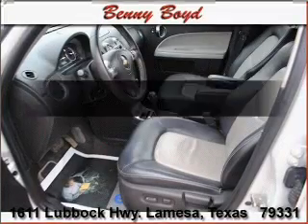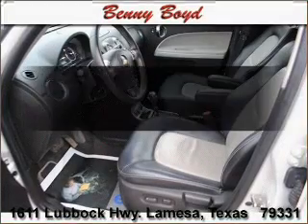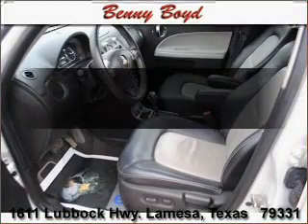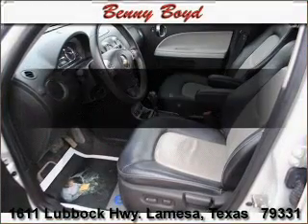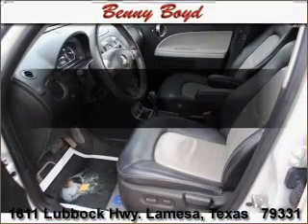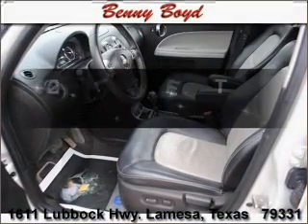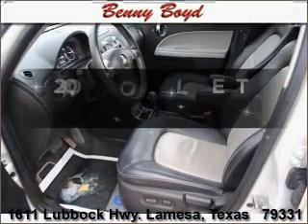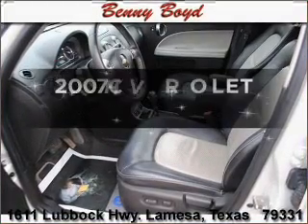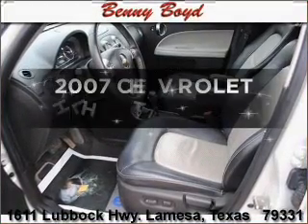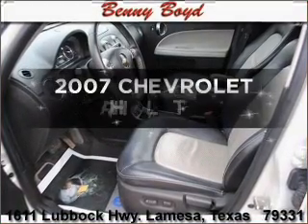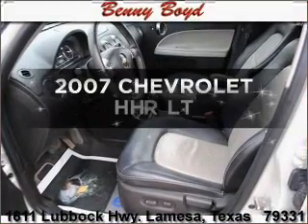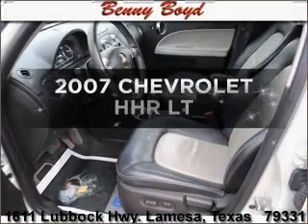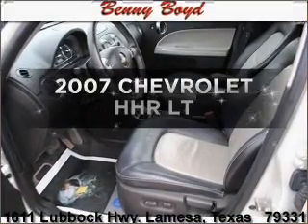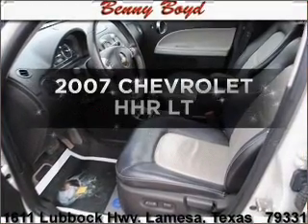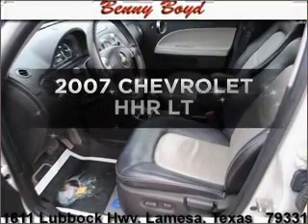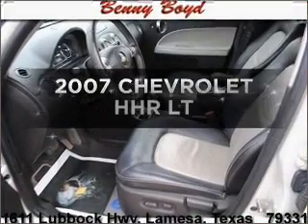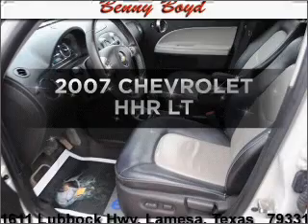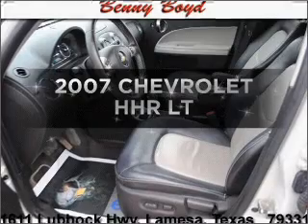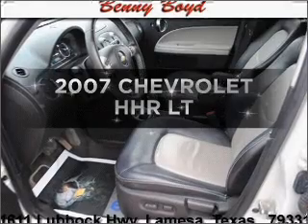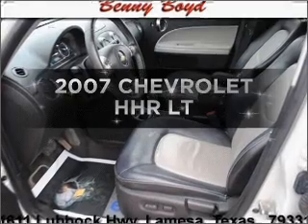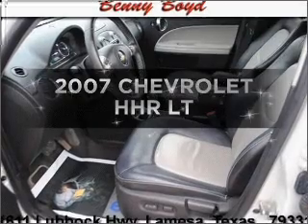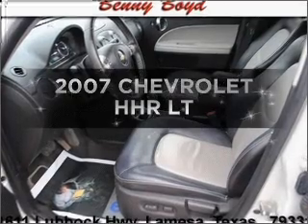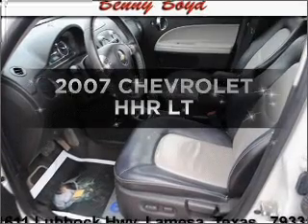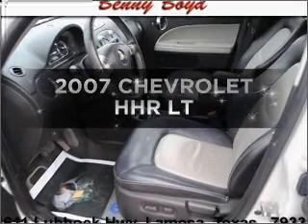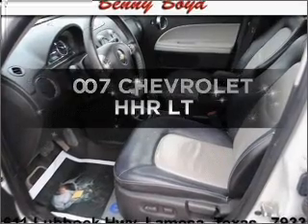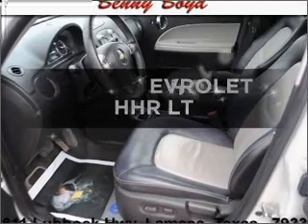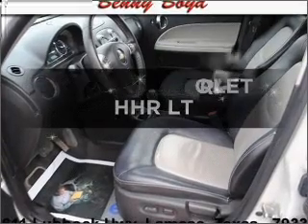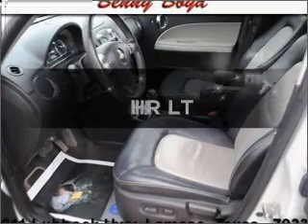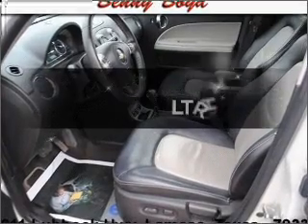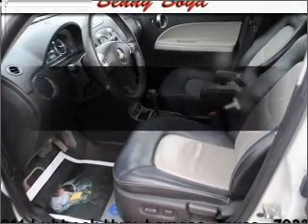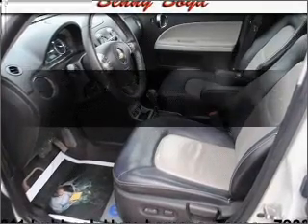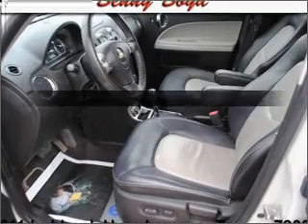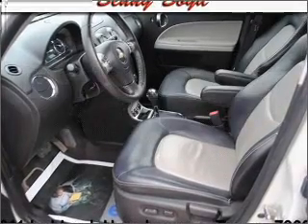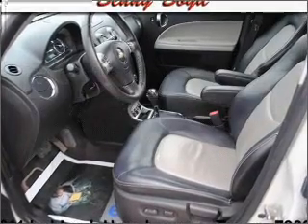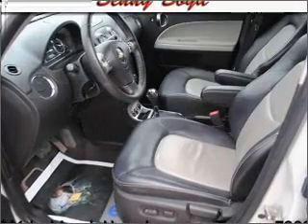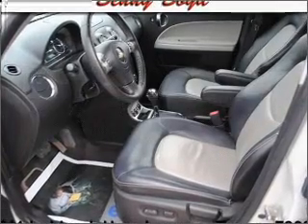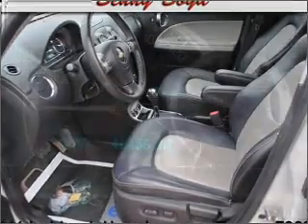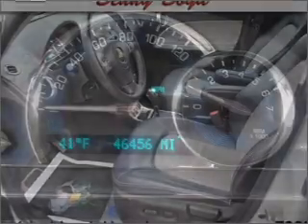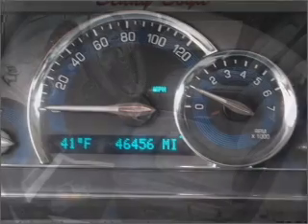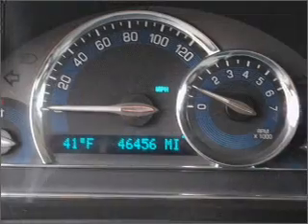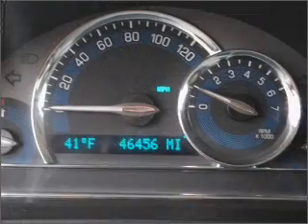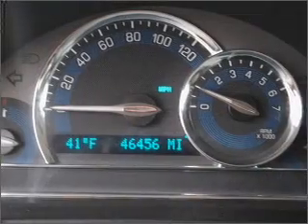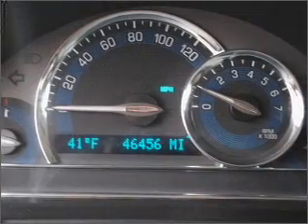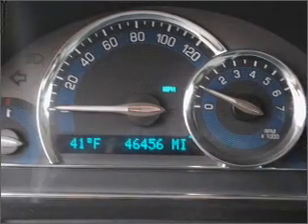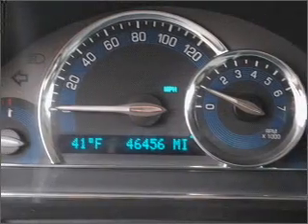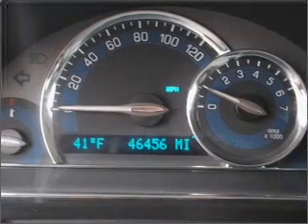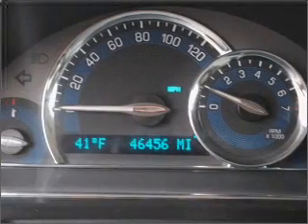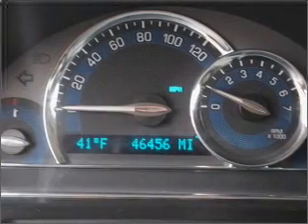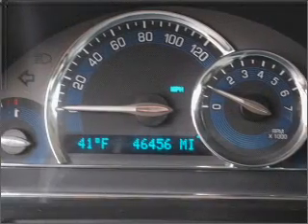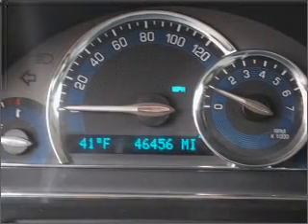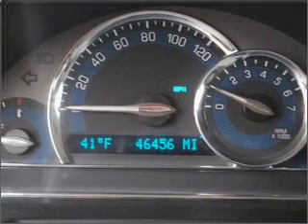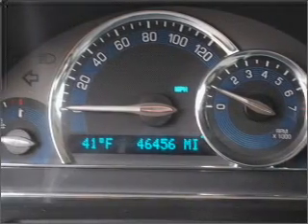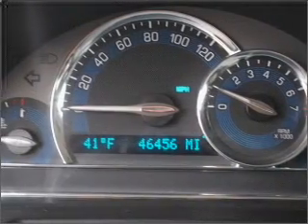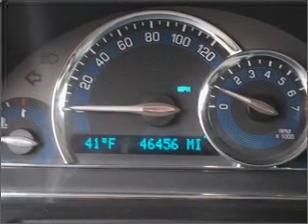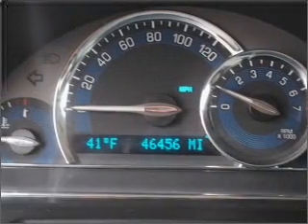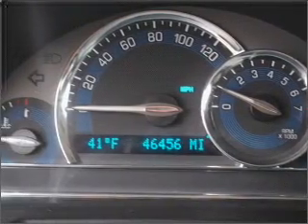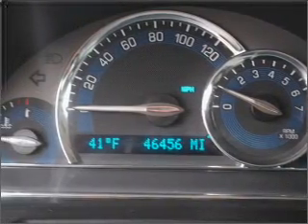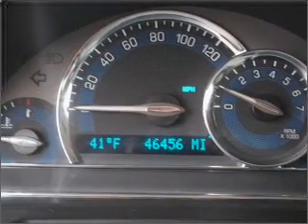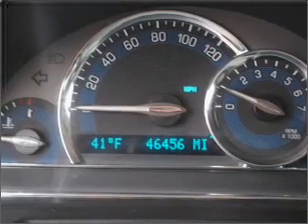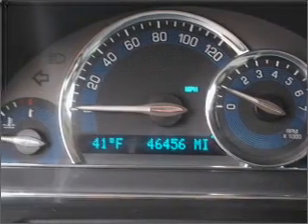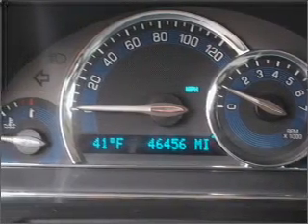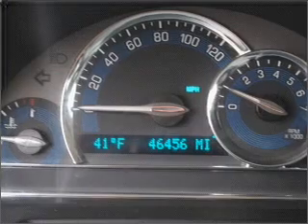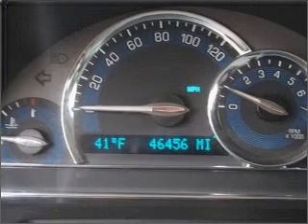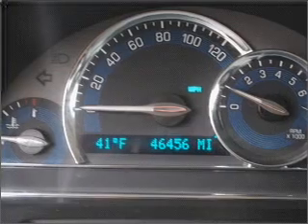Get noticed in this 2007 Chevrolet HHR. If you're looking for an automobile with great attributes, look no further.